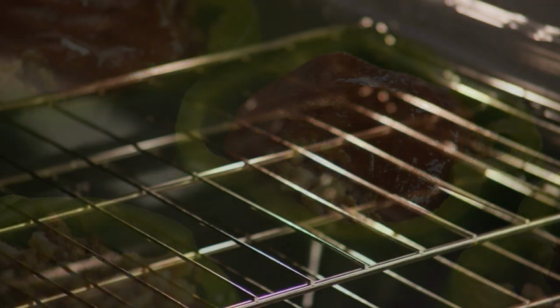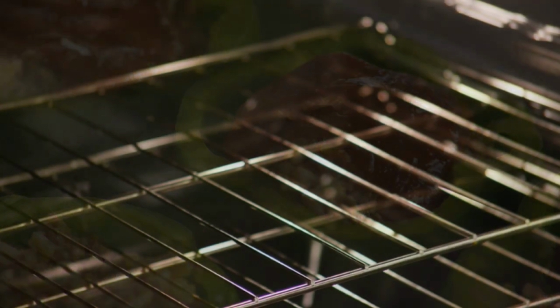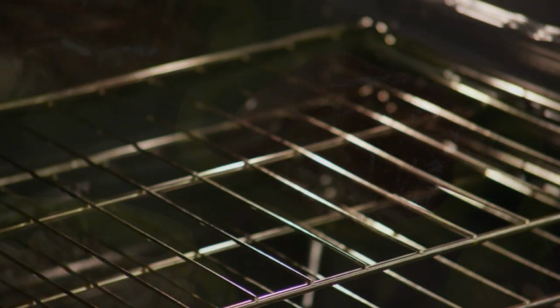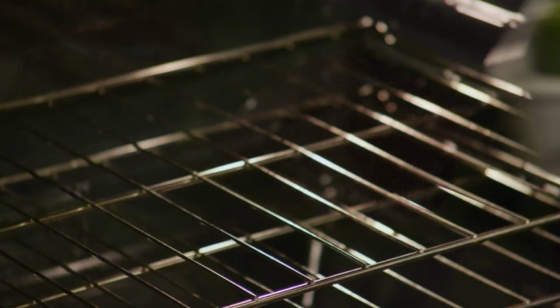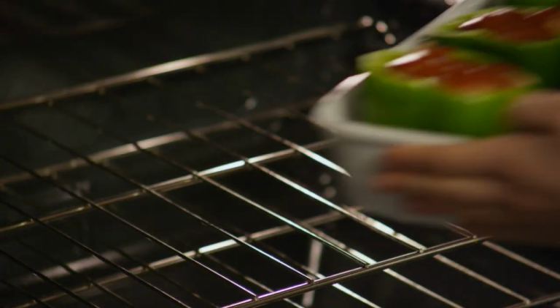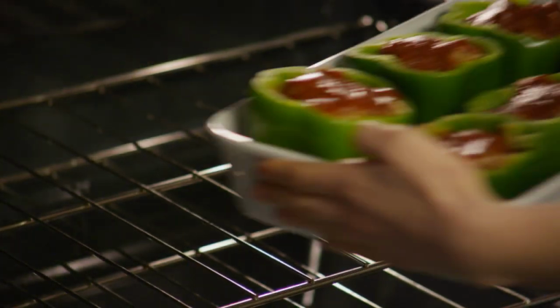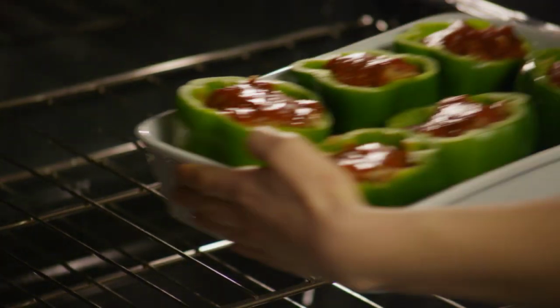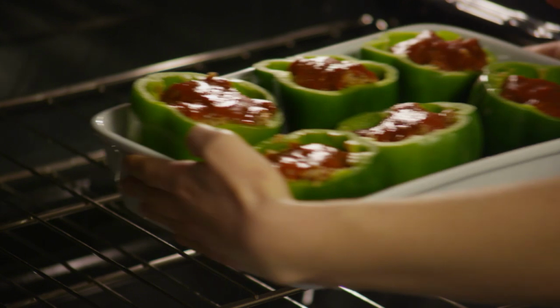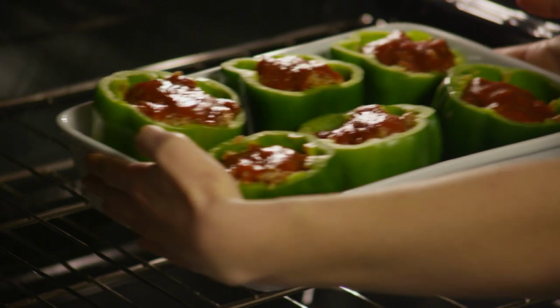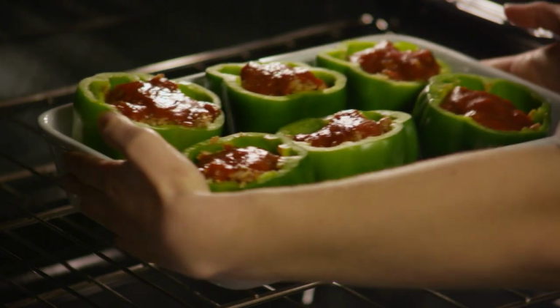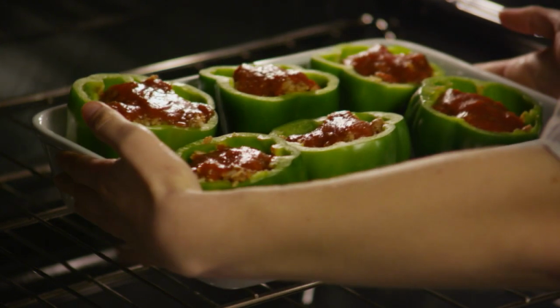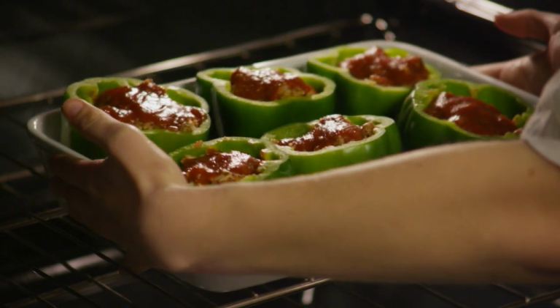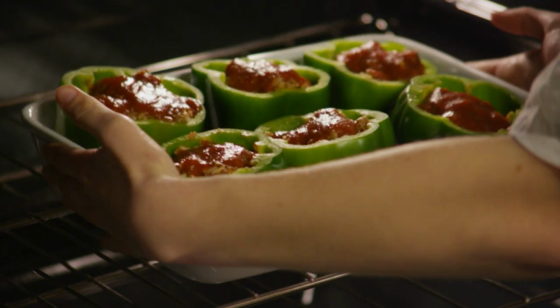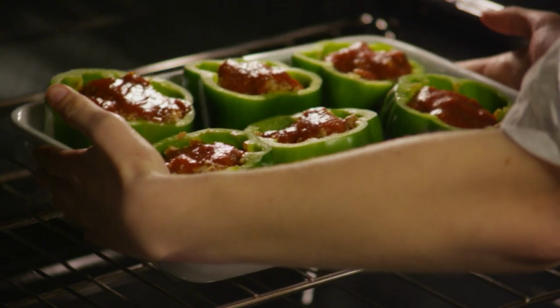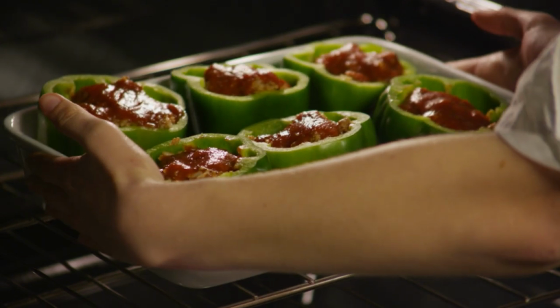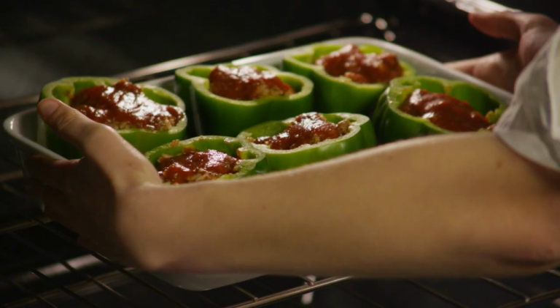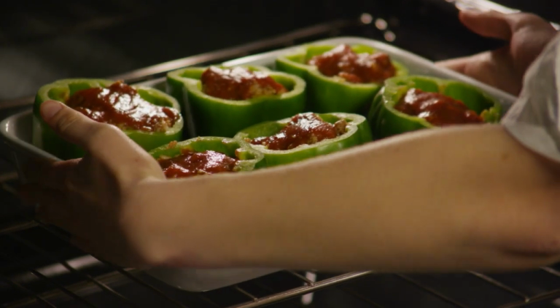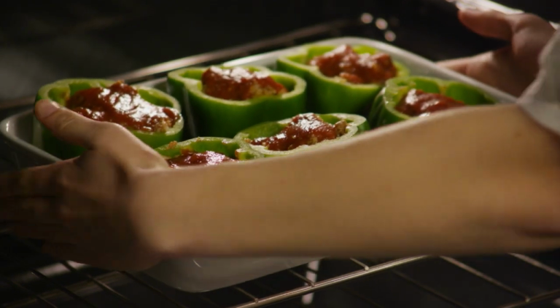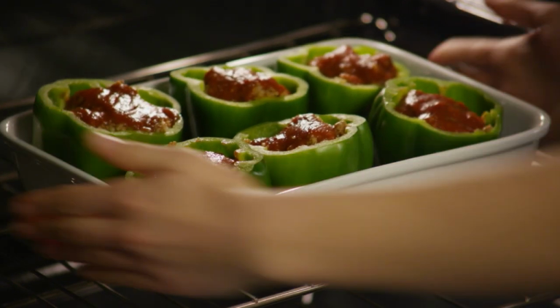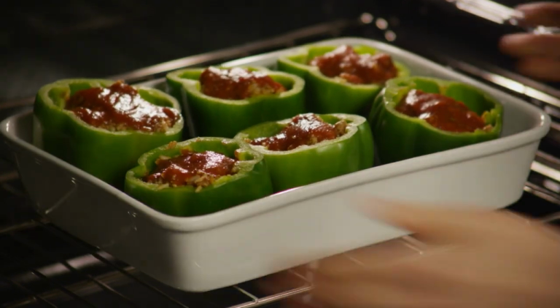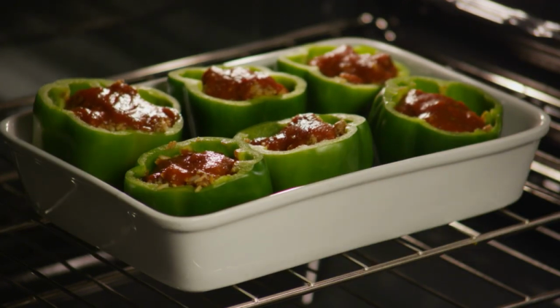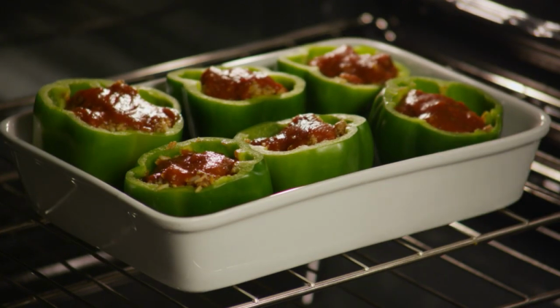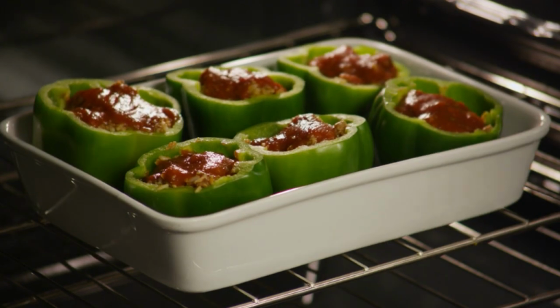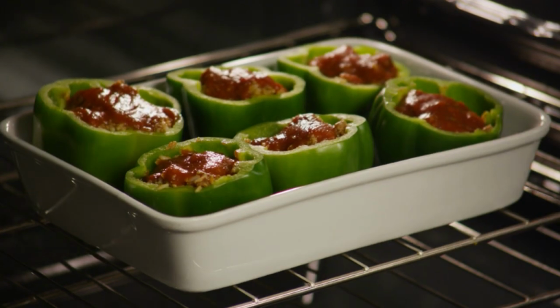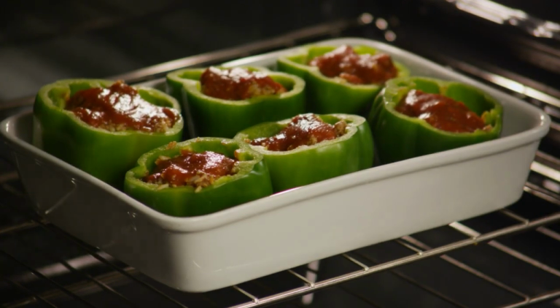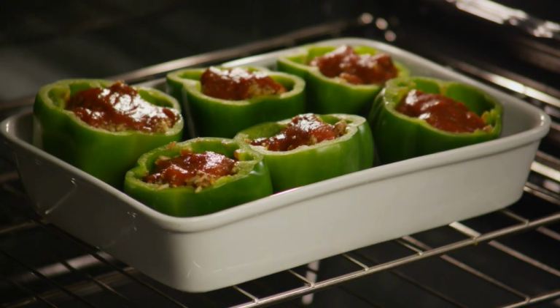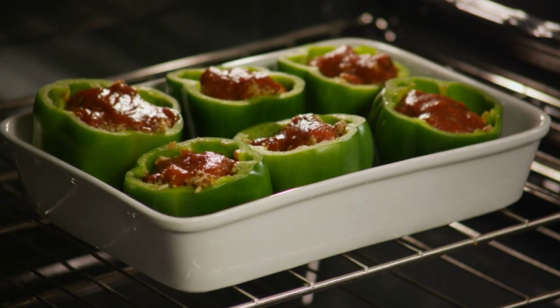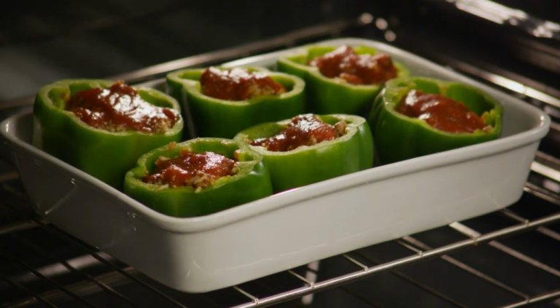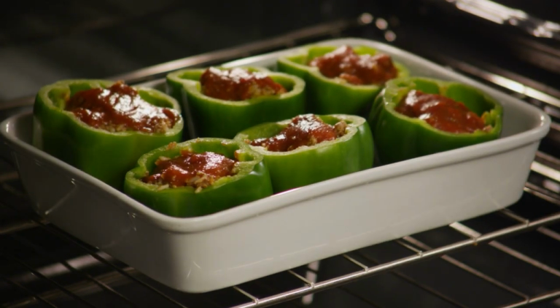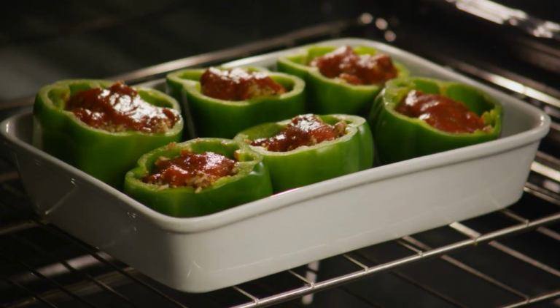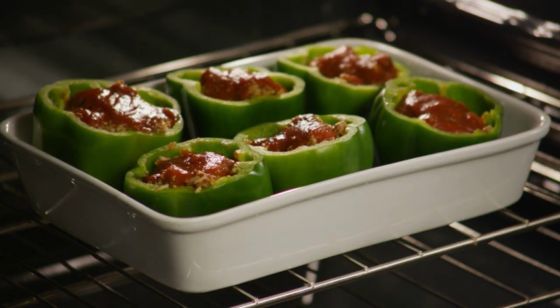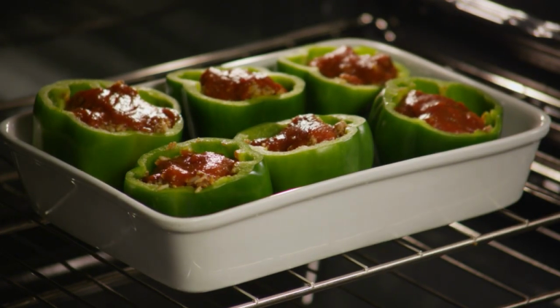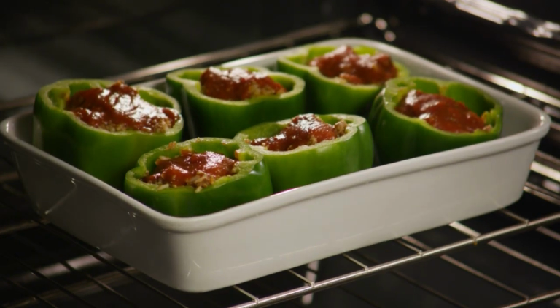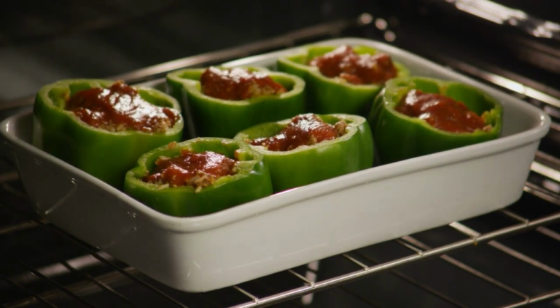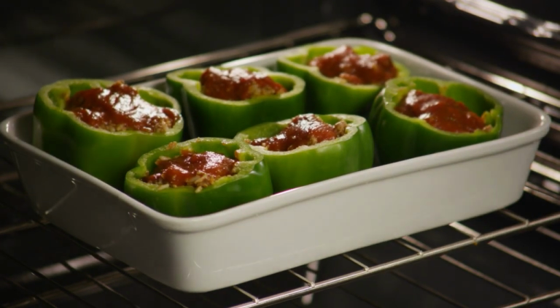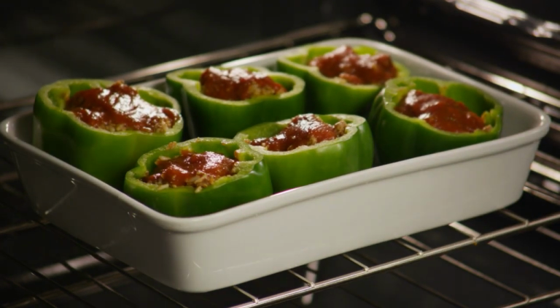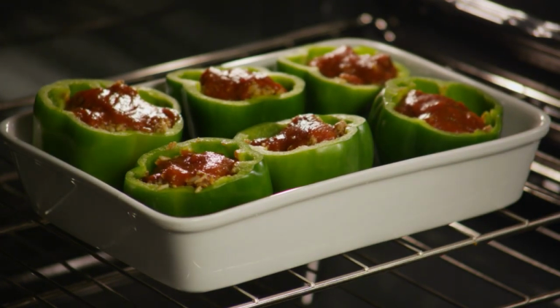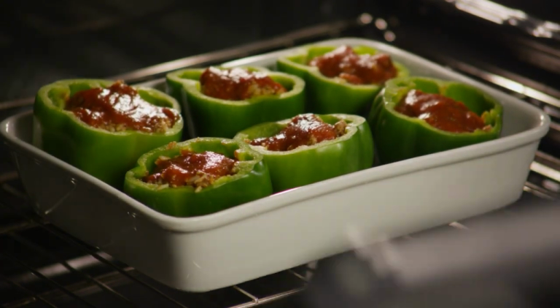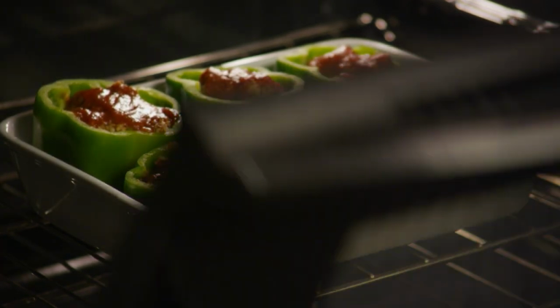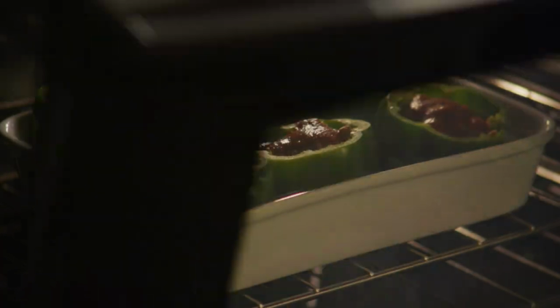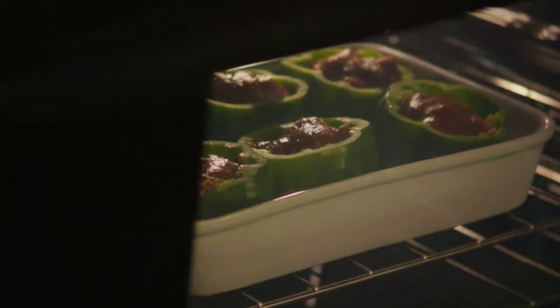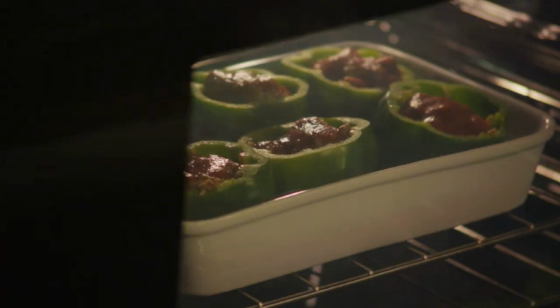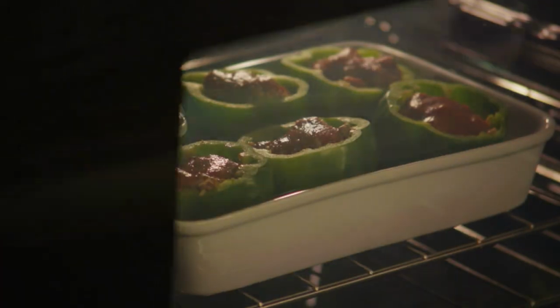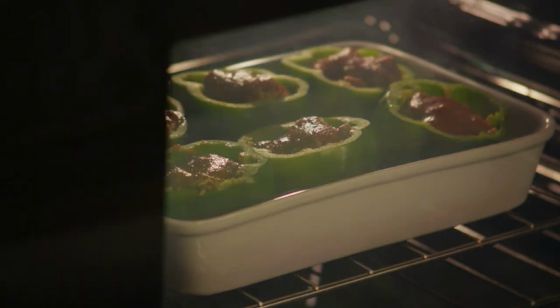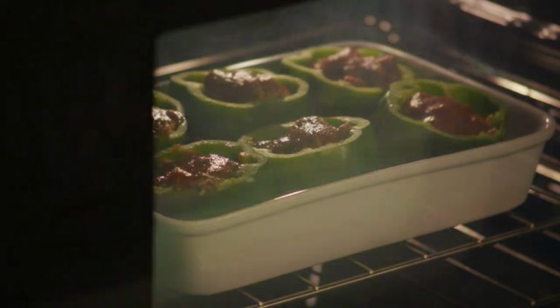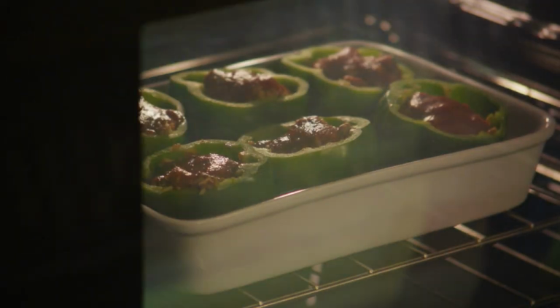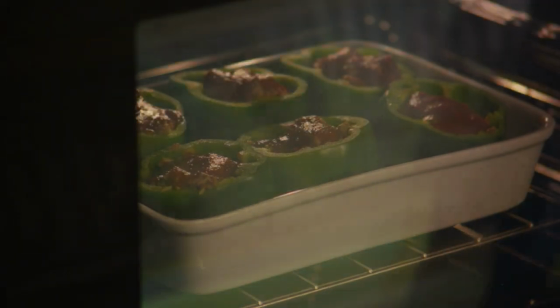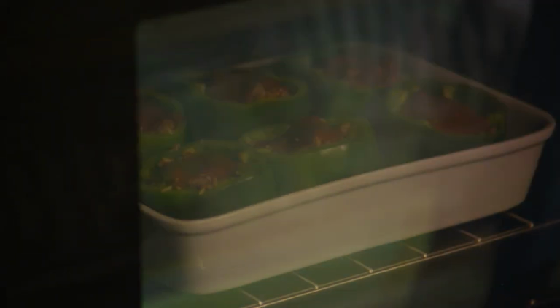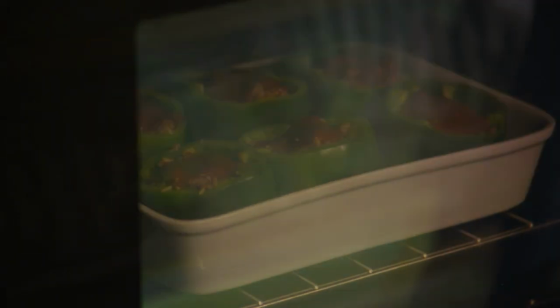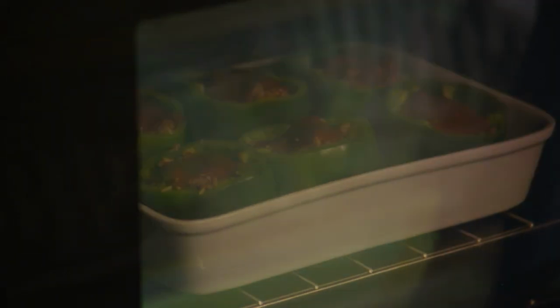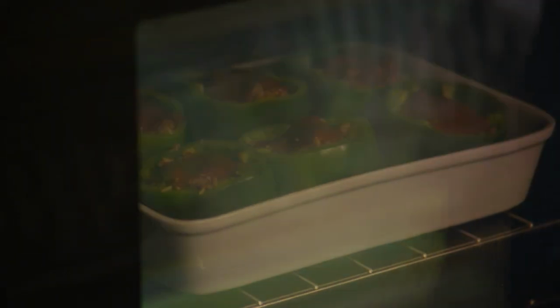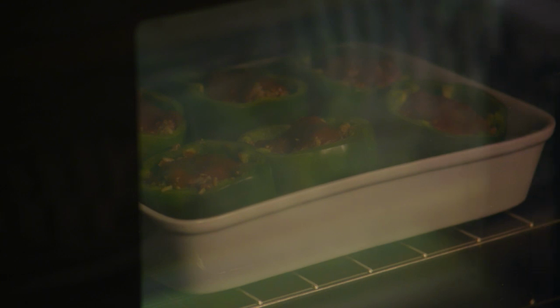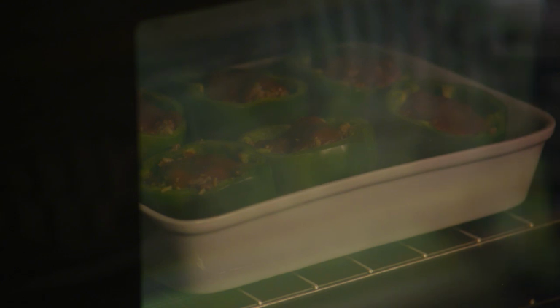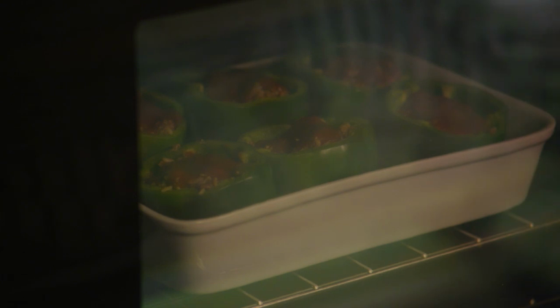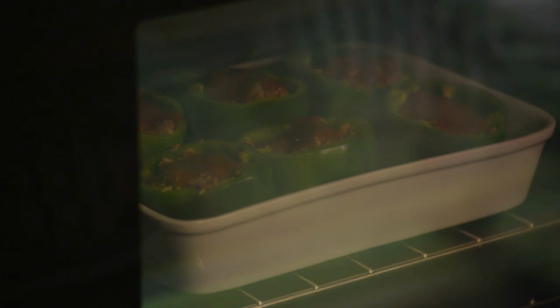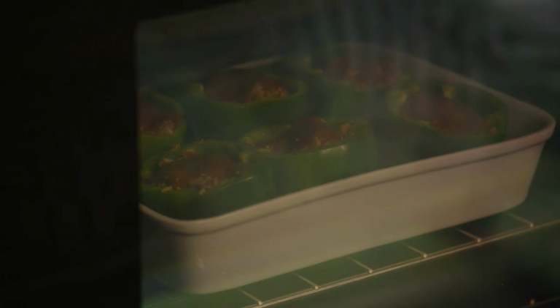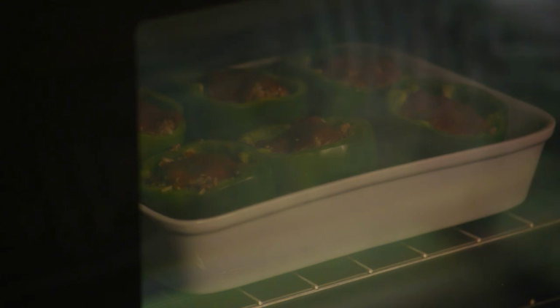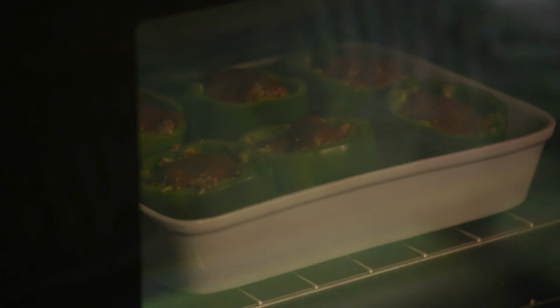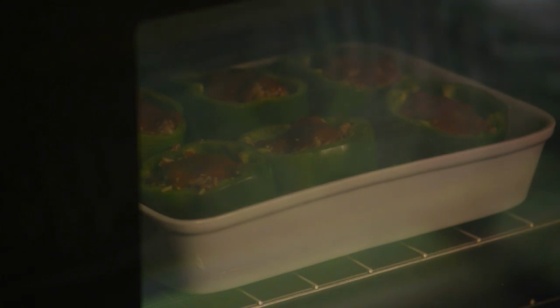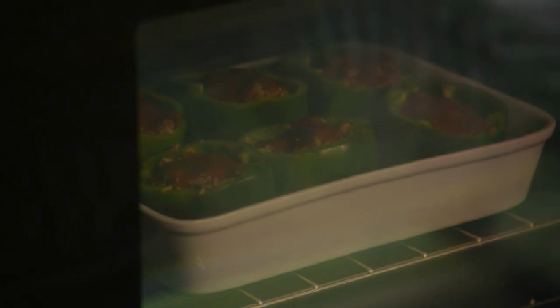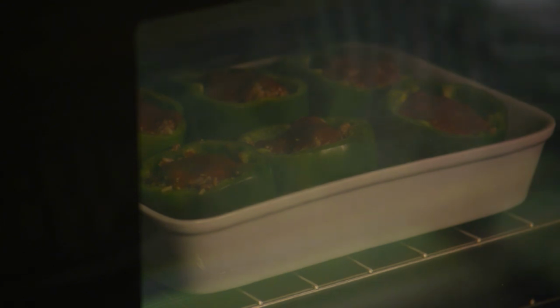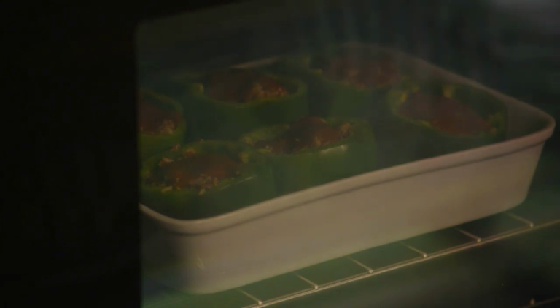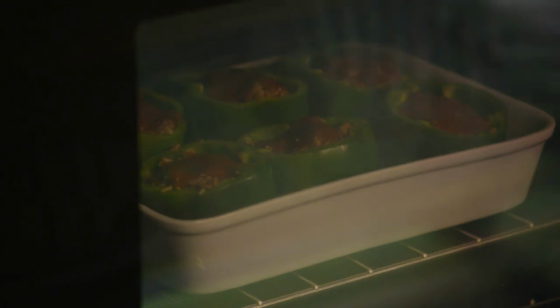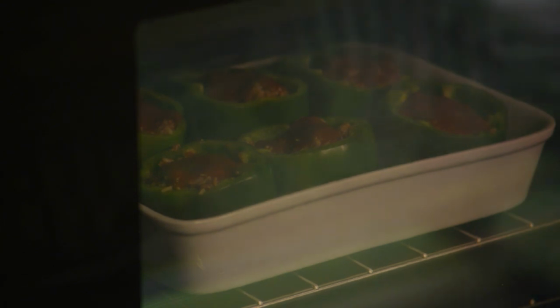Bake your stuffed peppers in the preheated 350-degree oven for one hour, basting the peppers with the tomato sauce every 15 minutes.